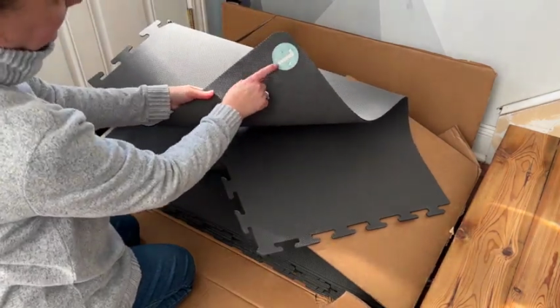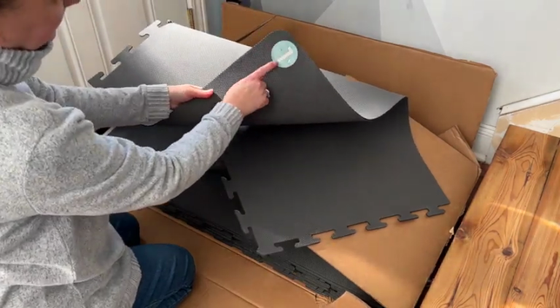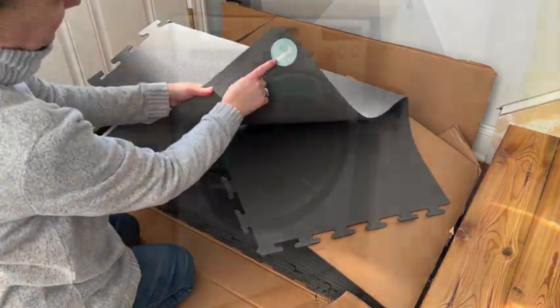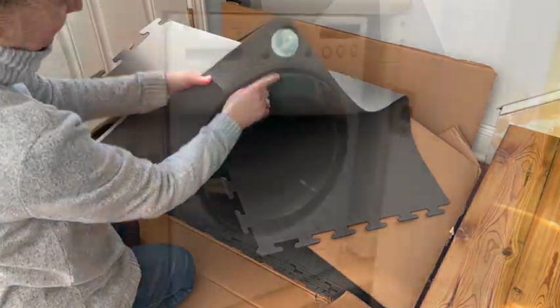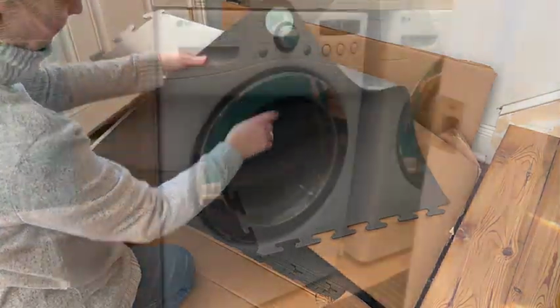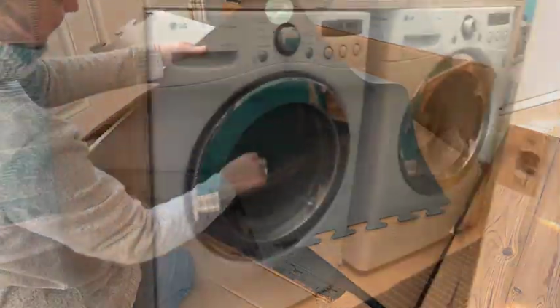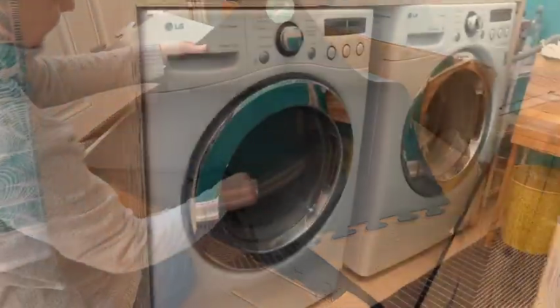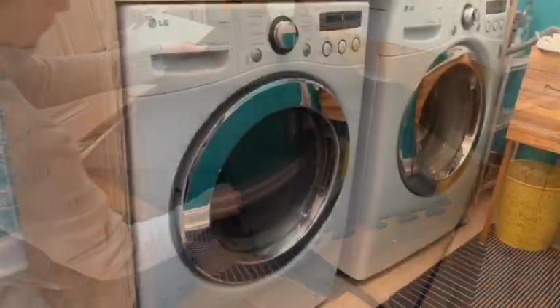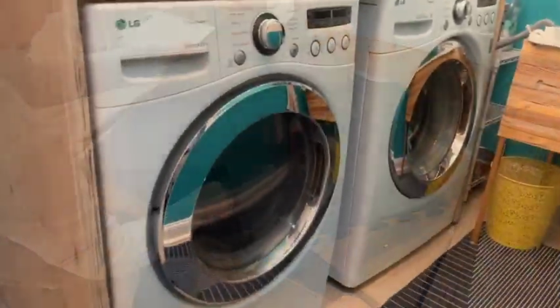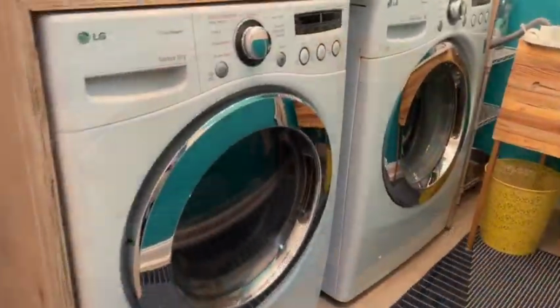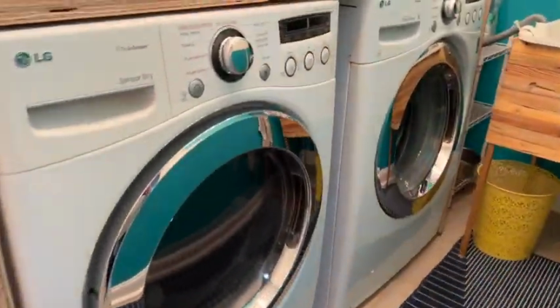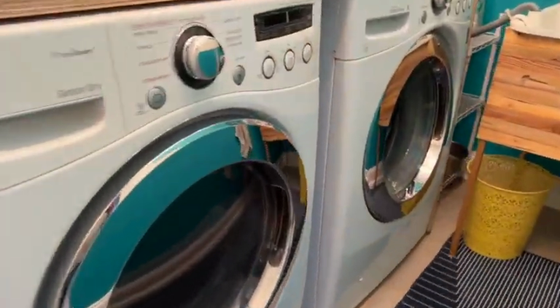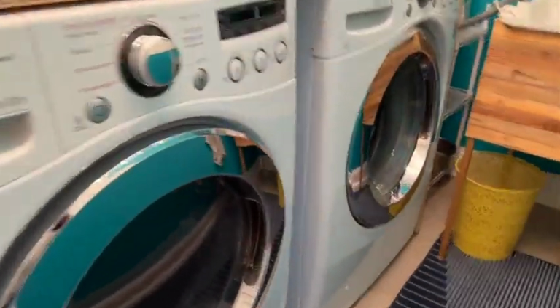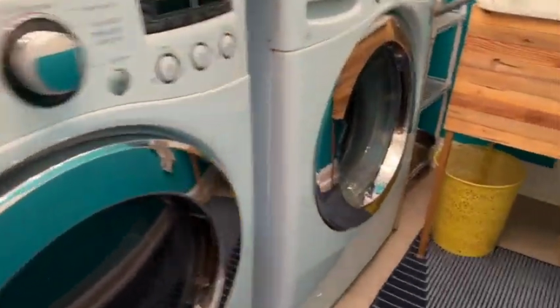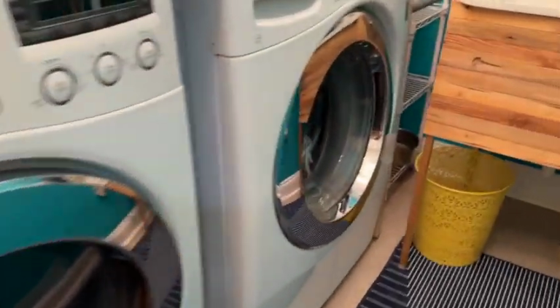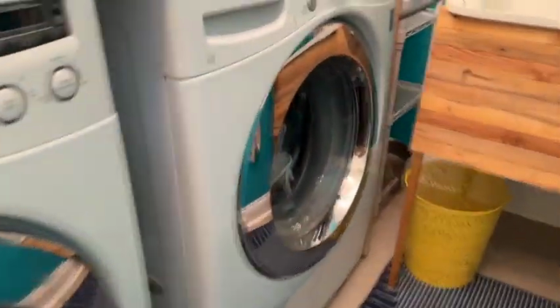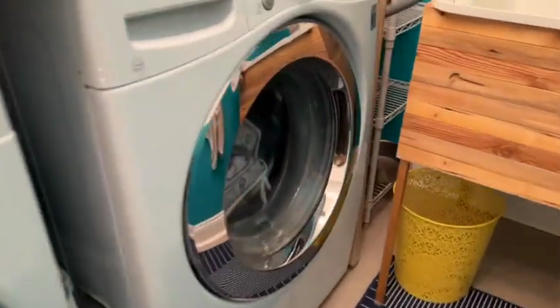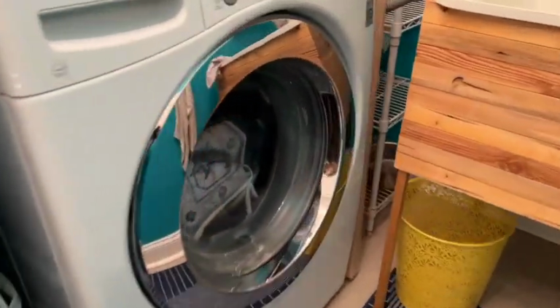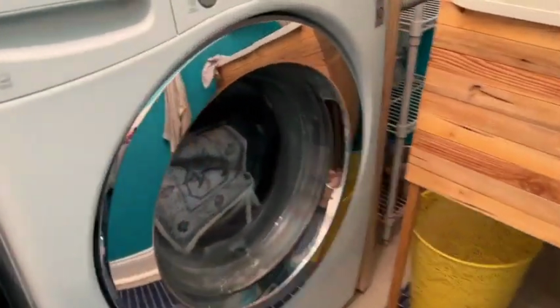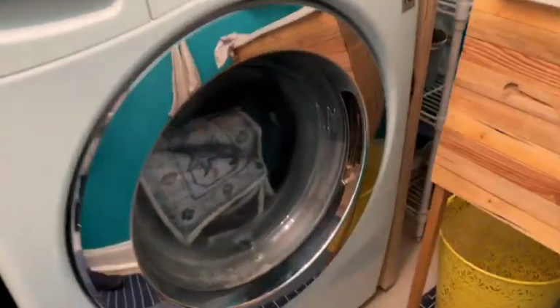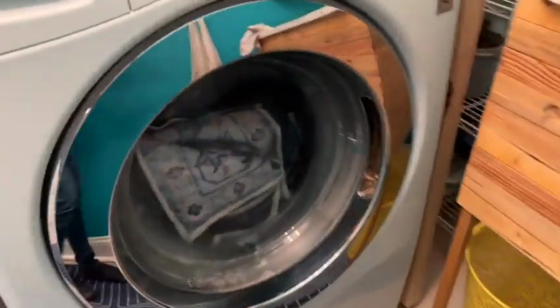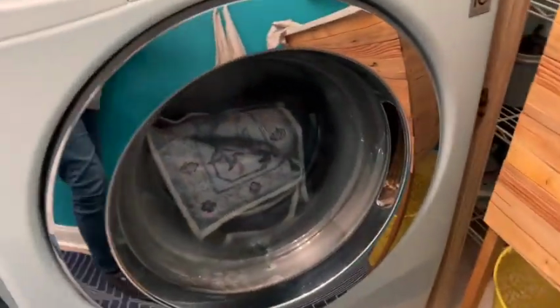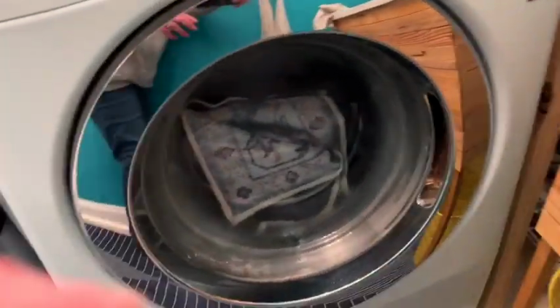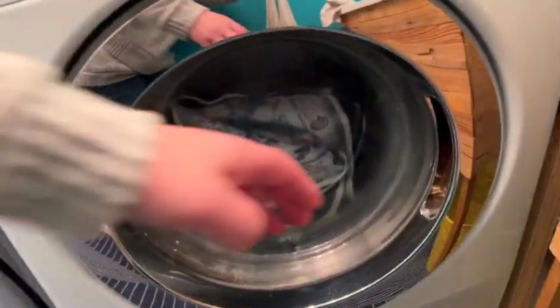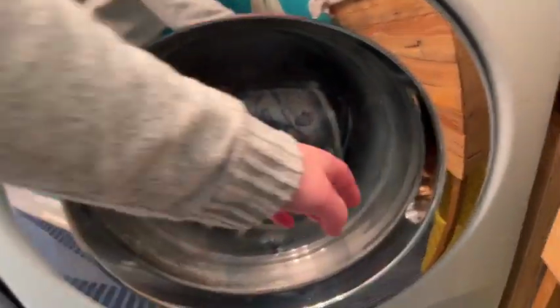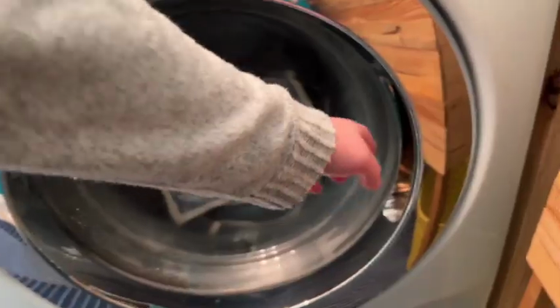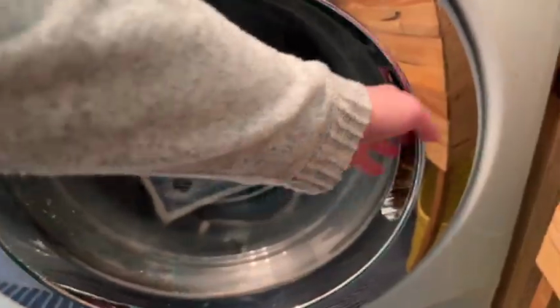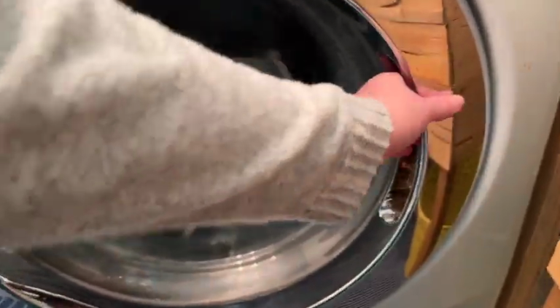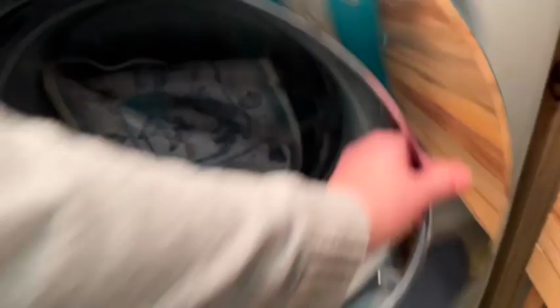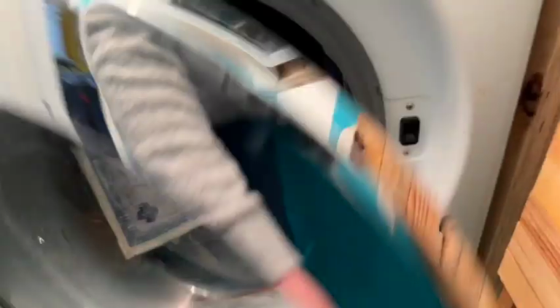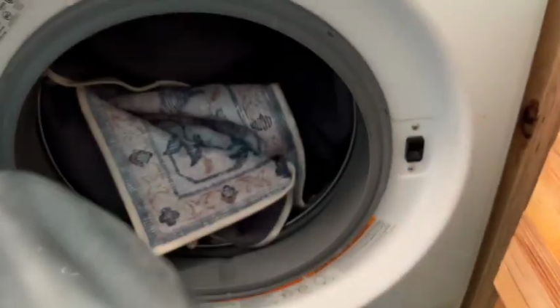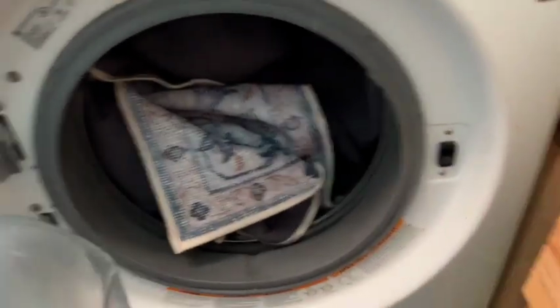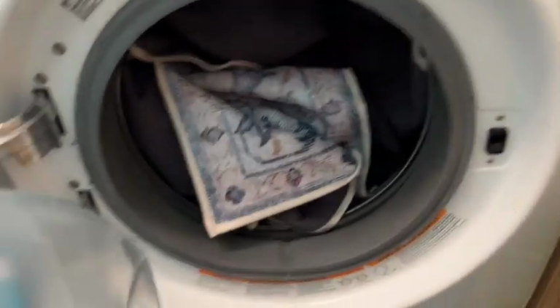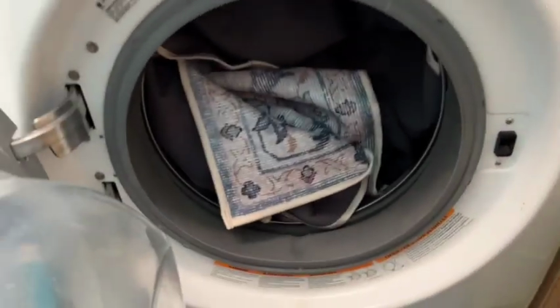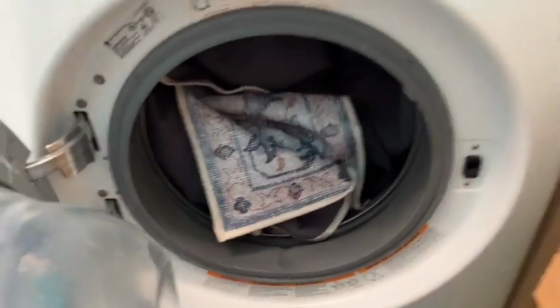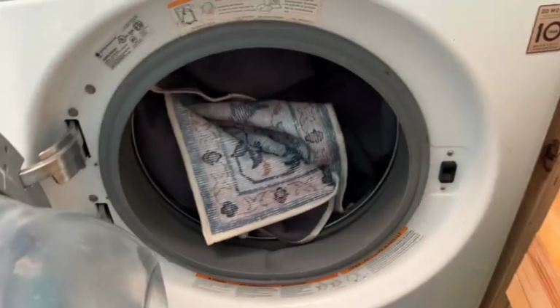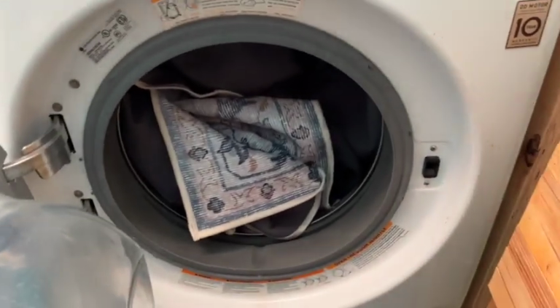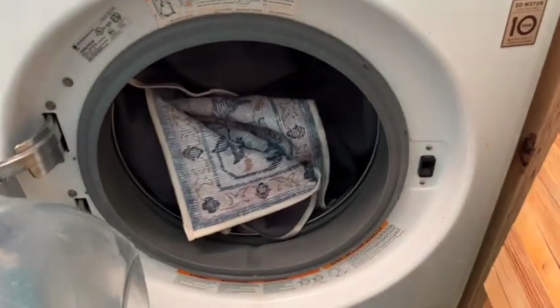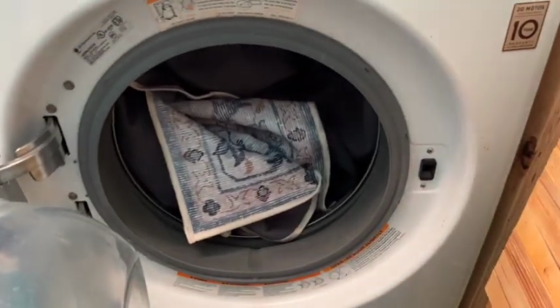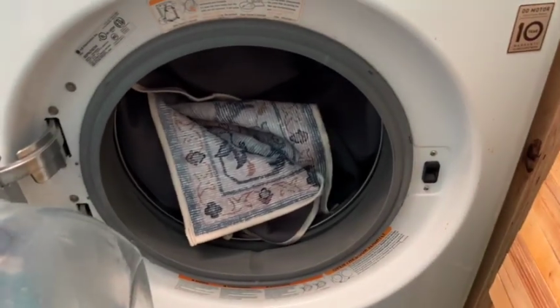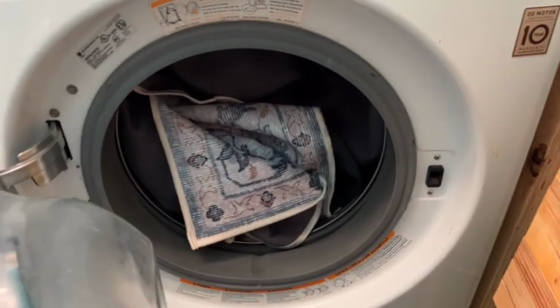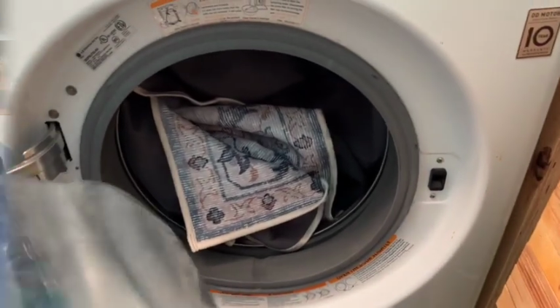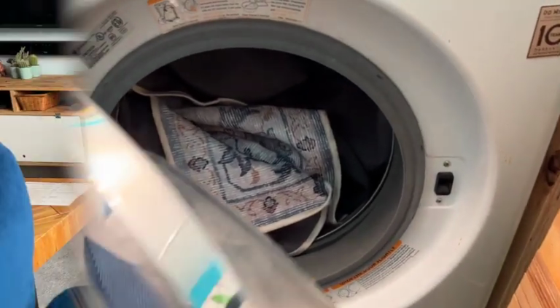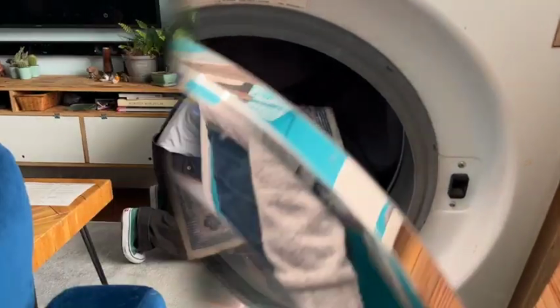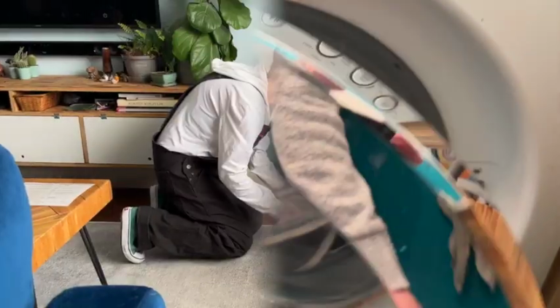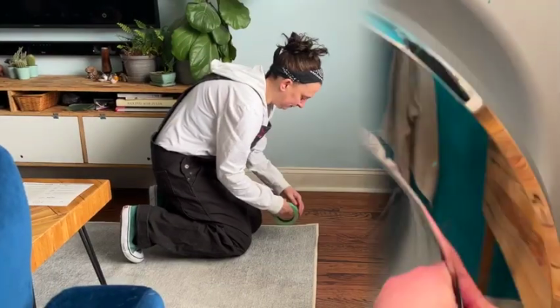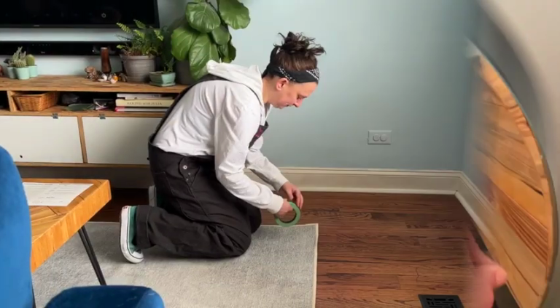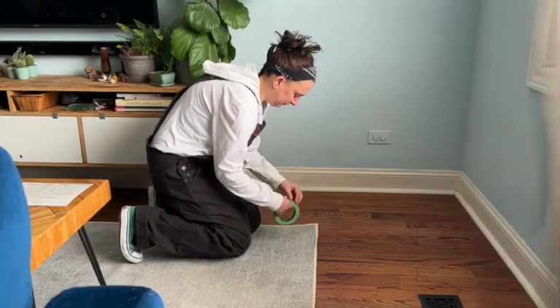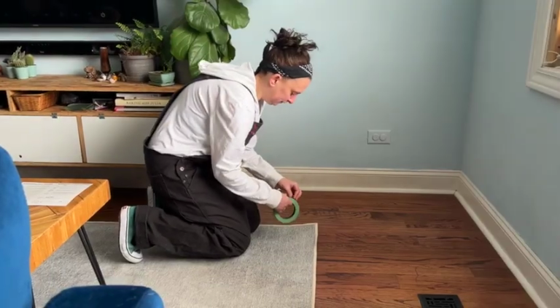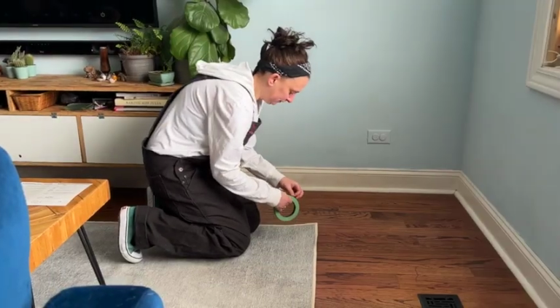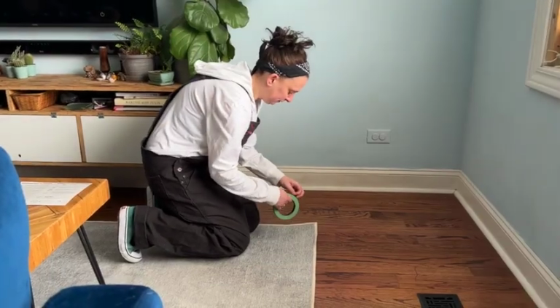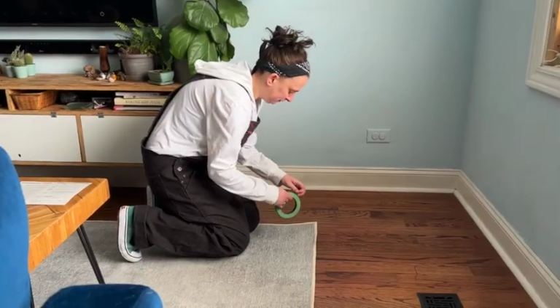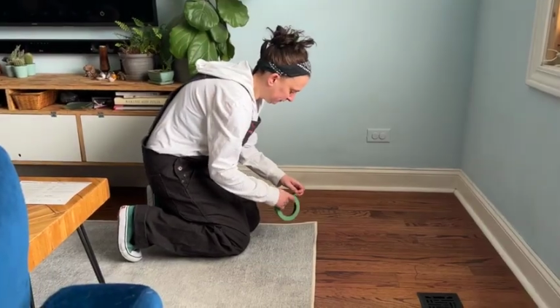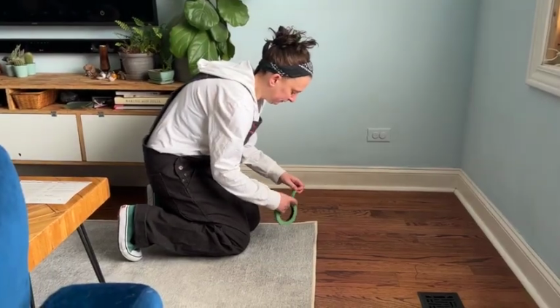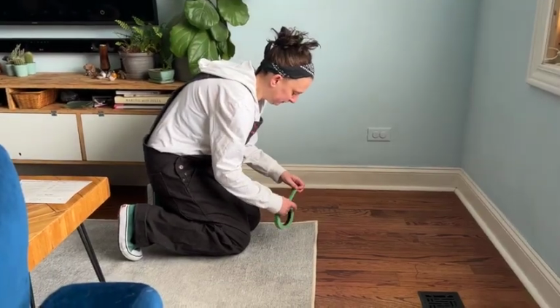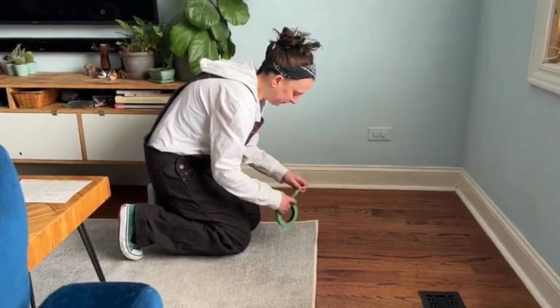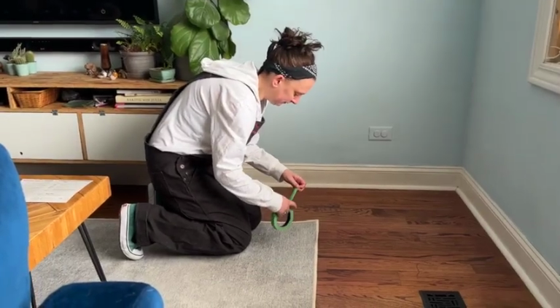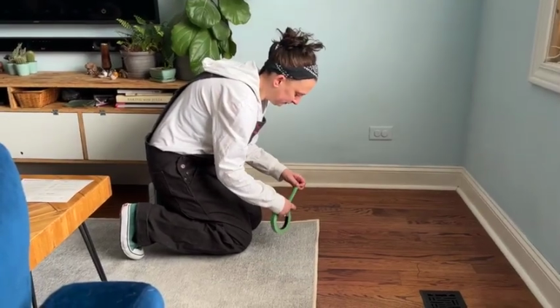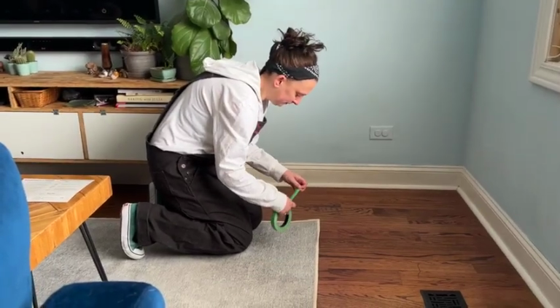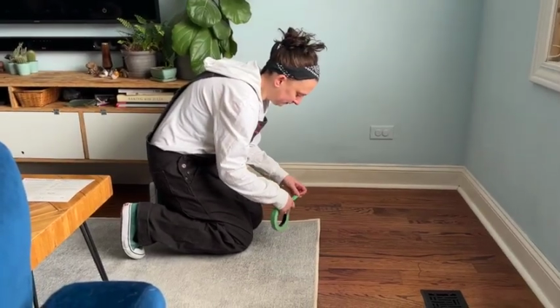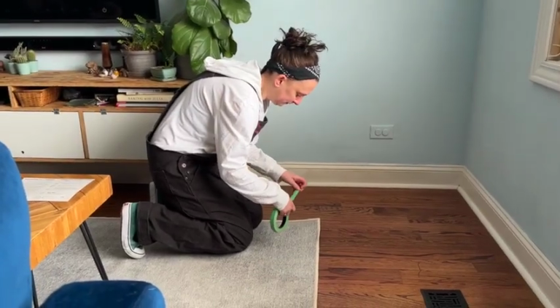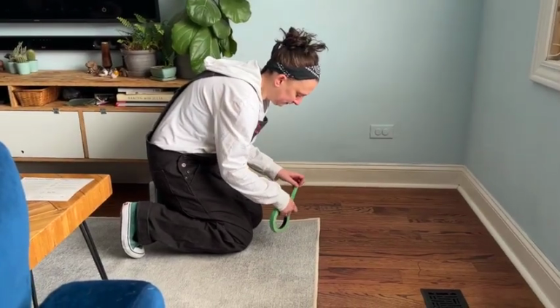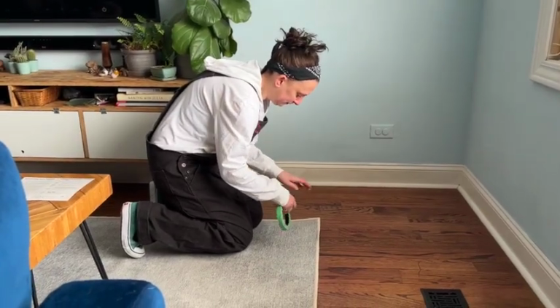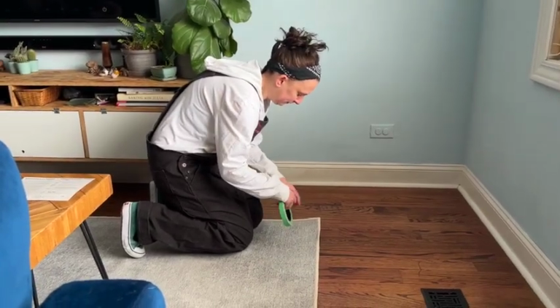And as advertised, this washable area rug fits right into our washer and dryer. Okay, let's assemble.